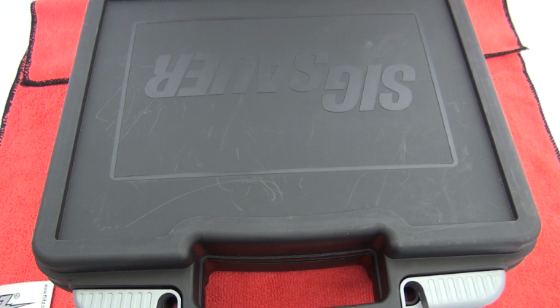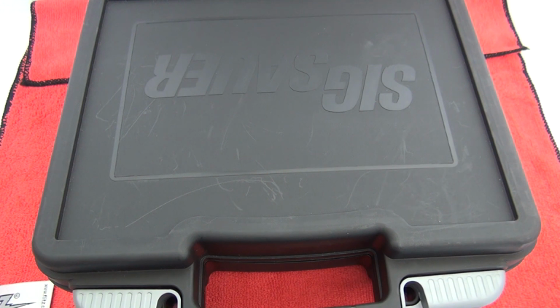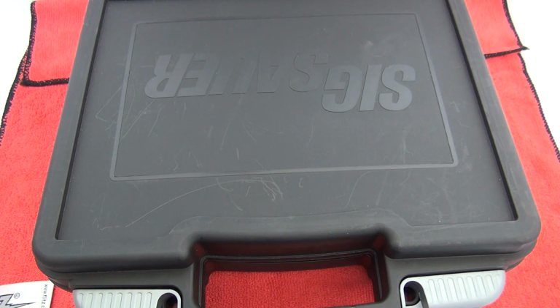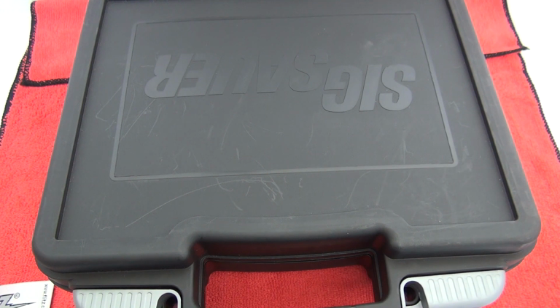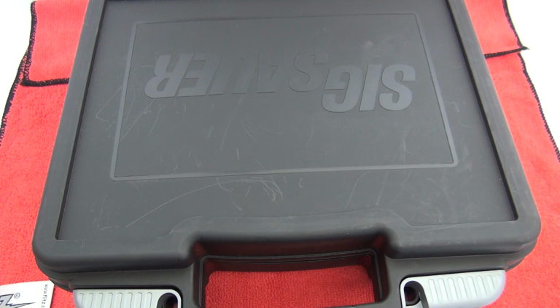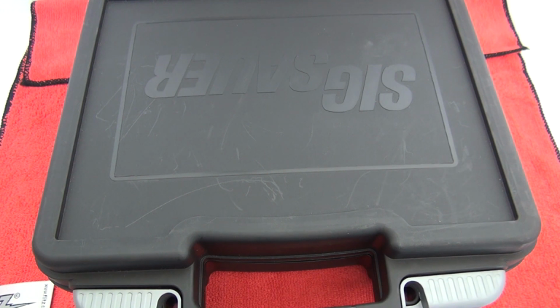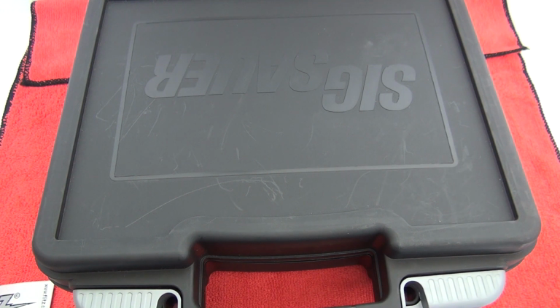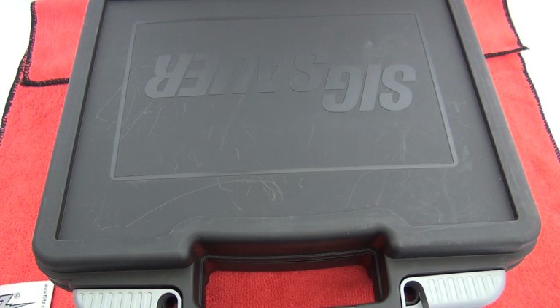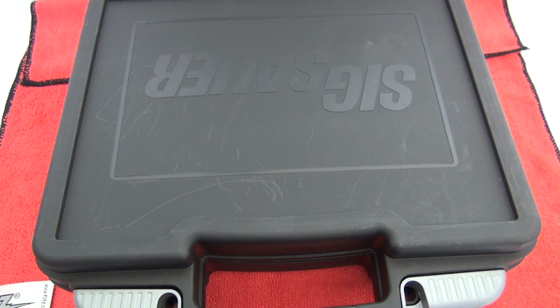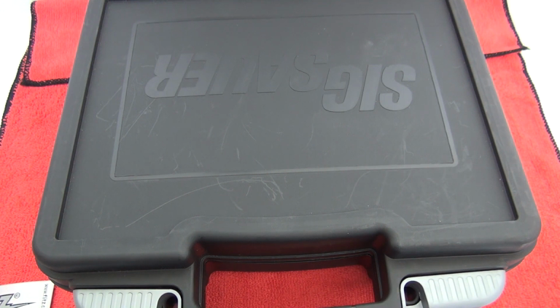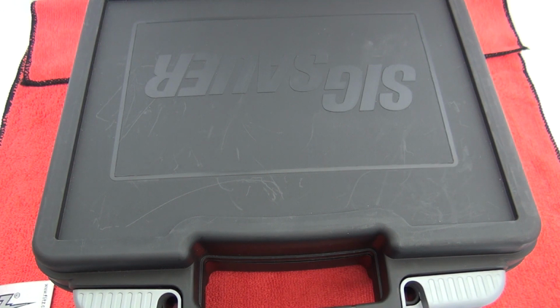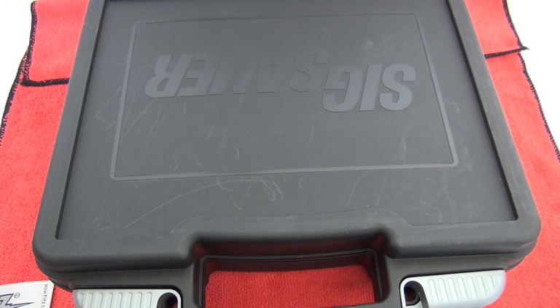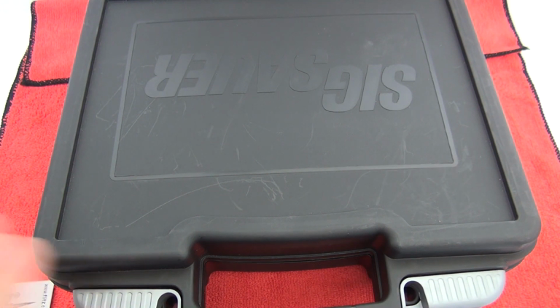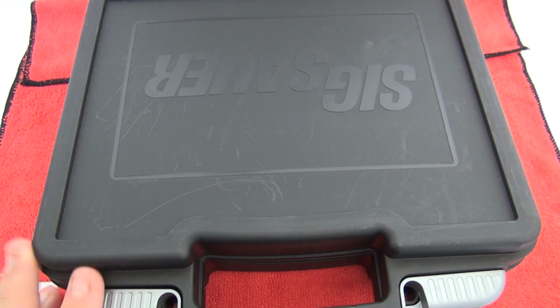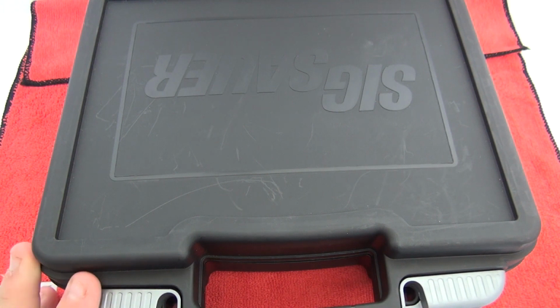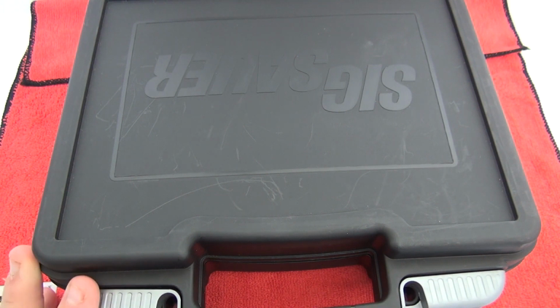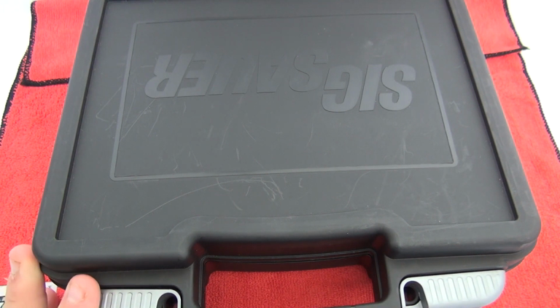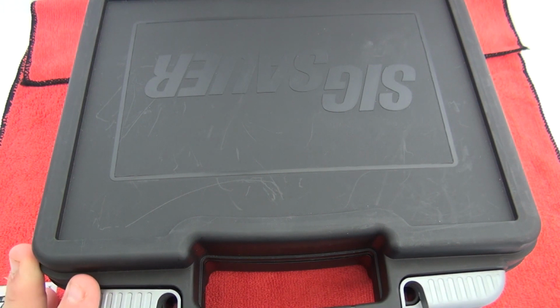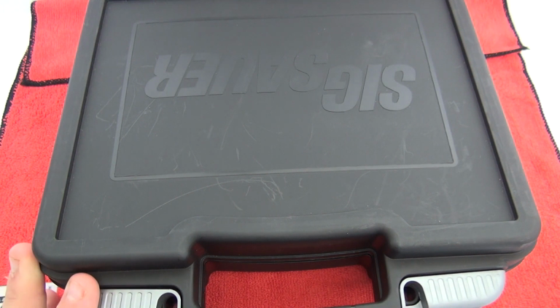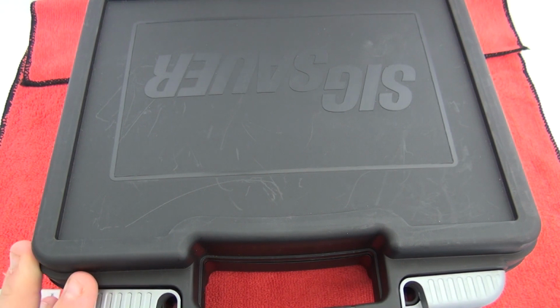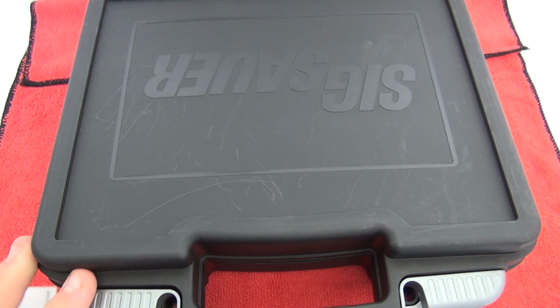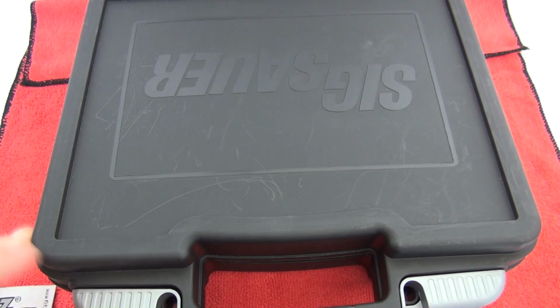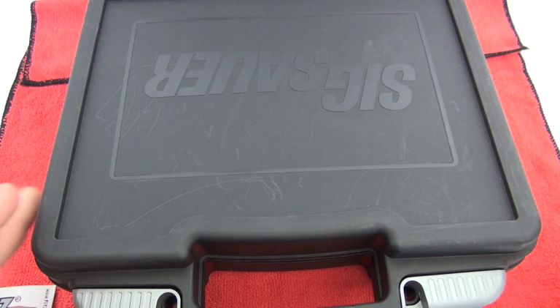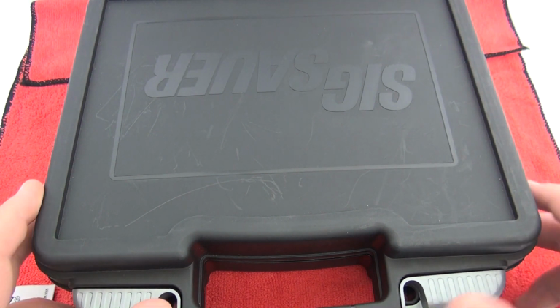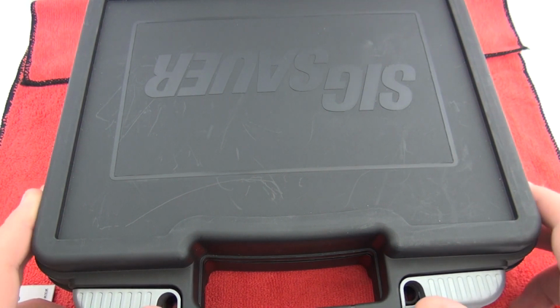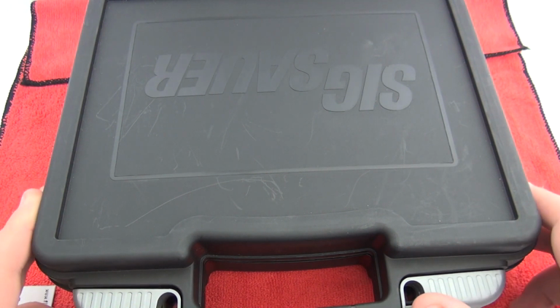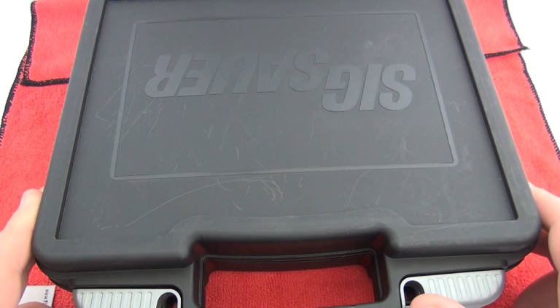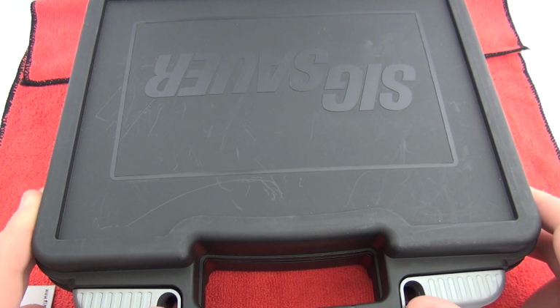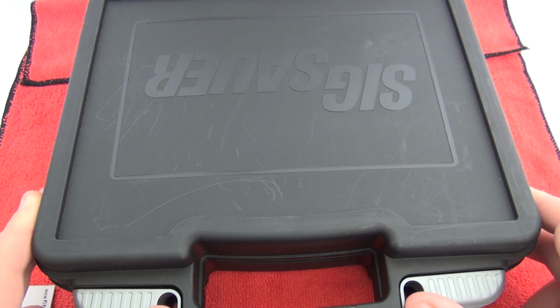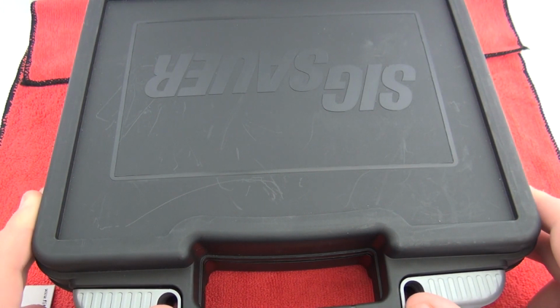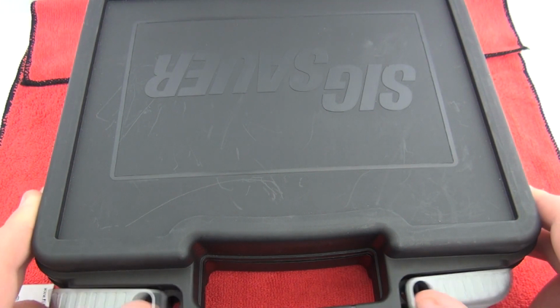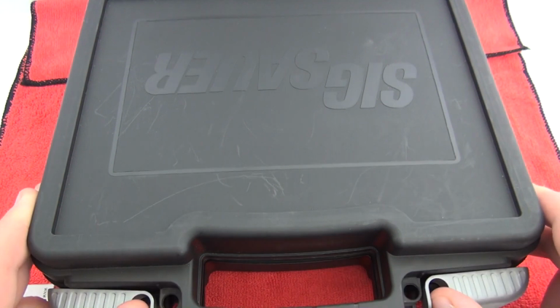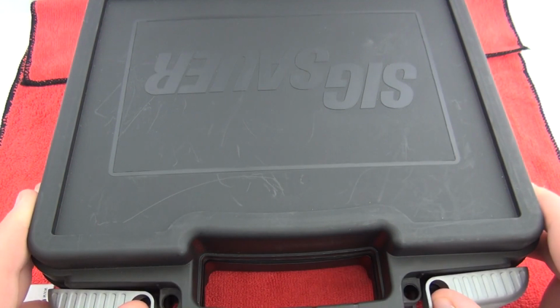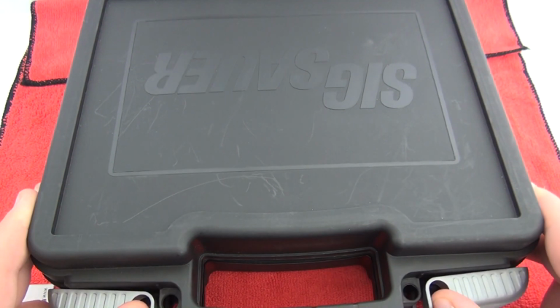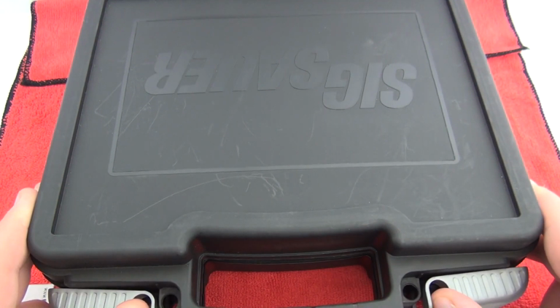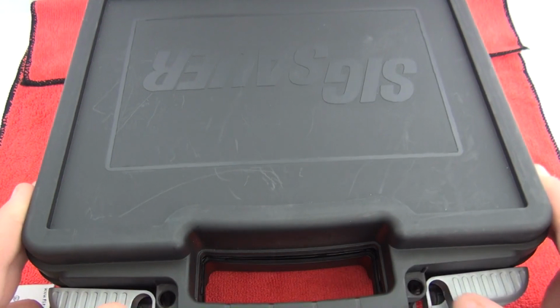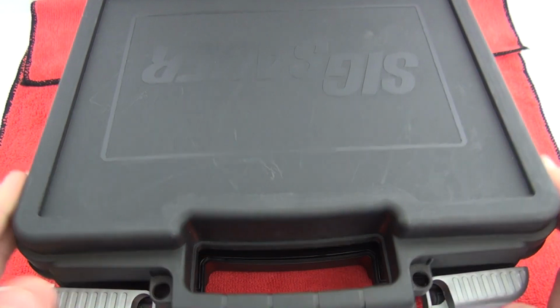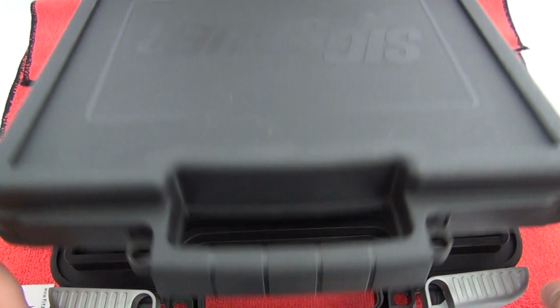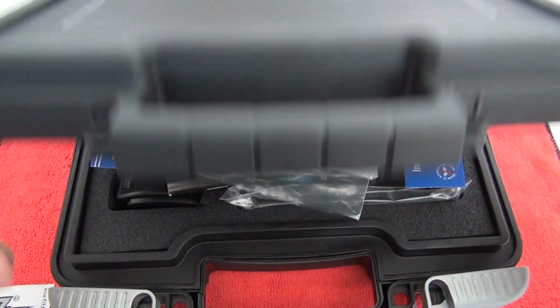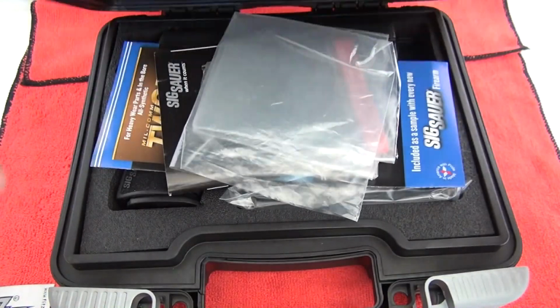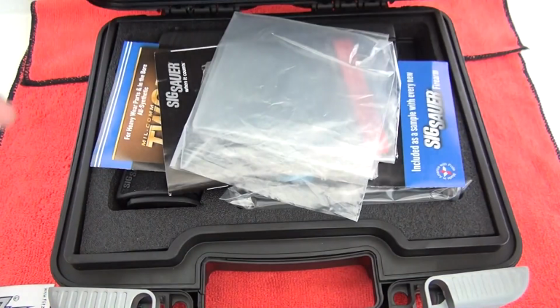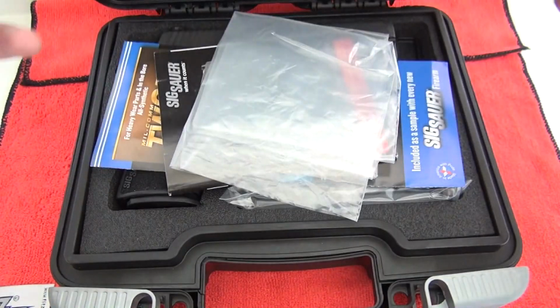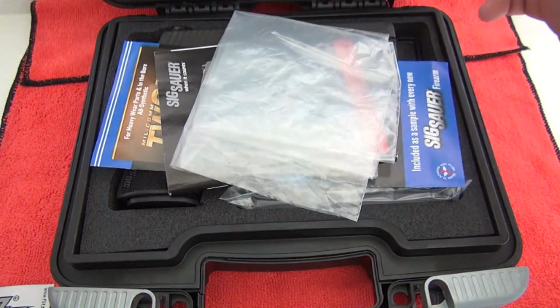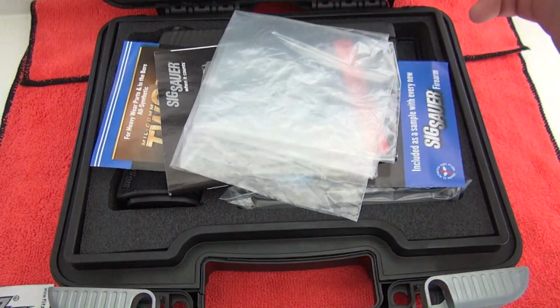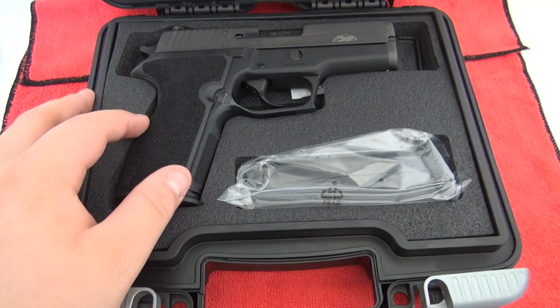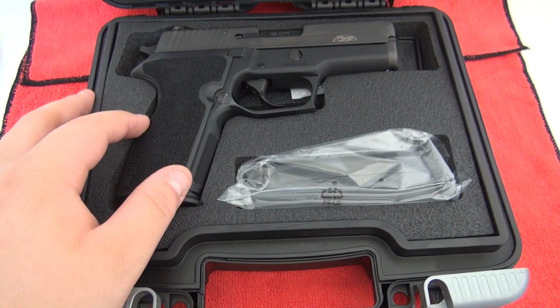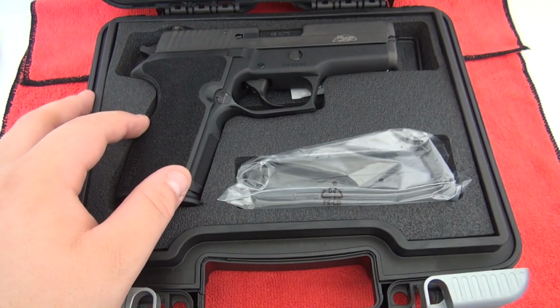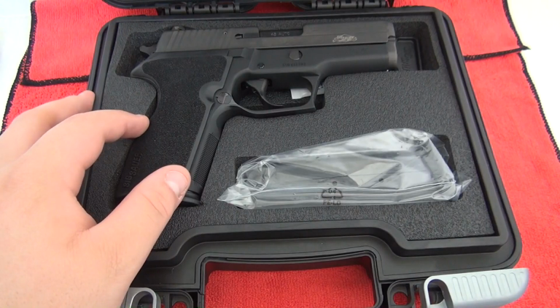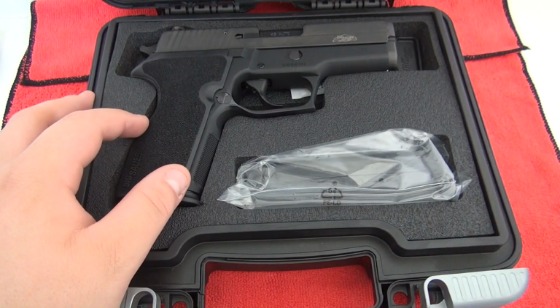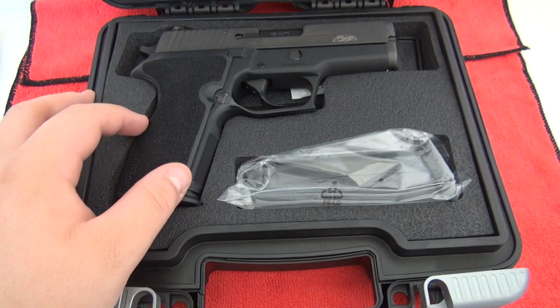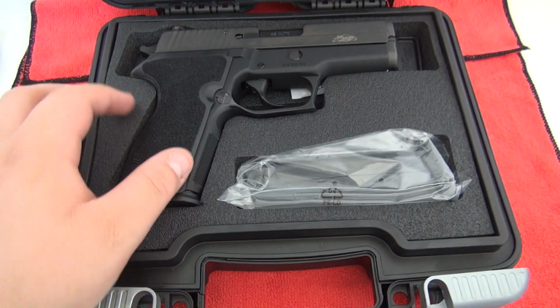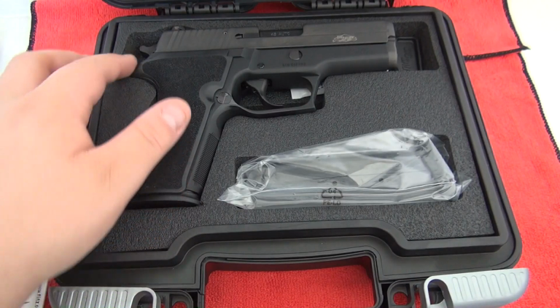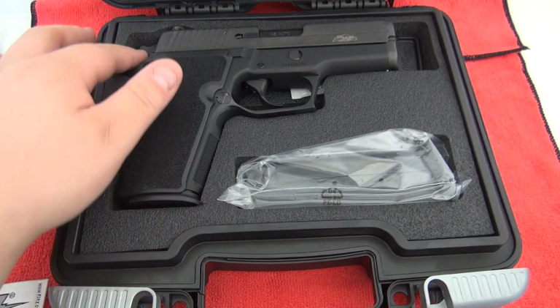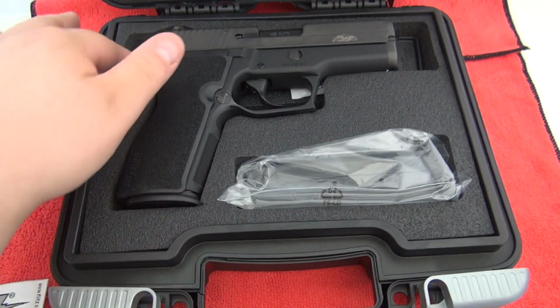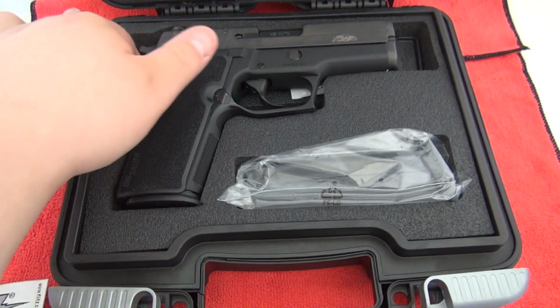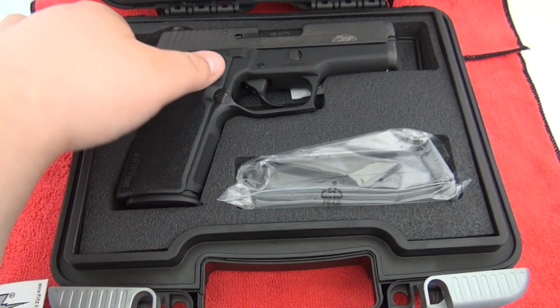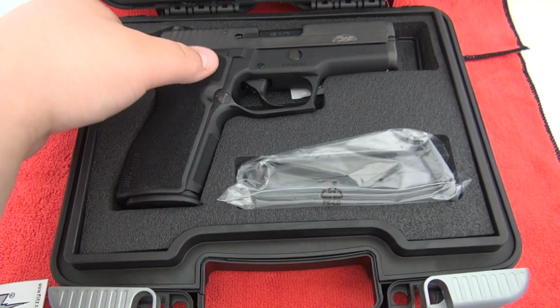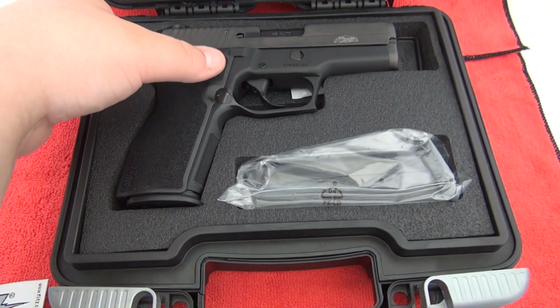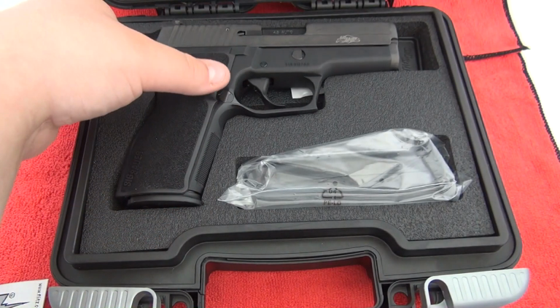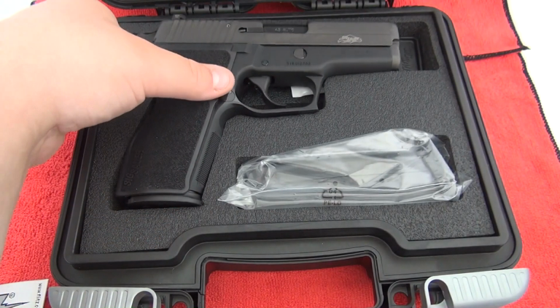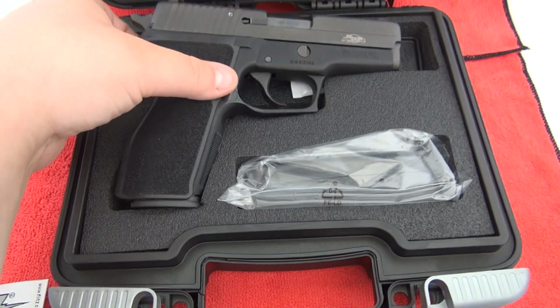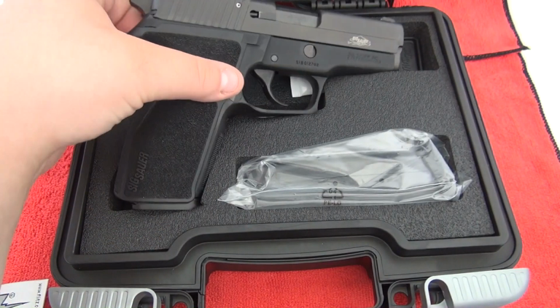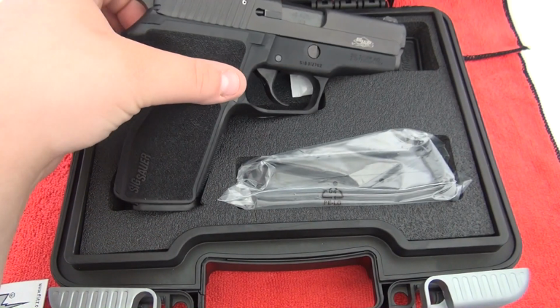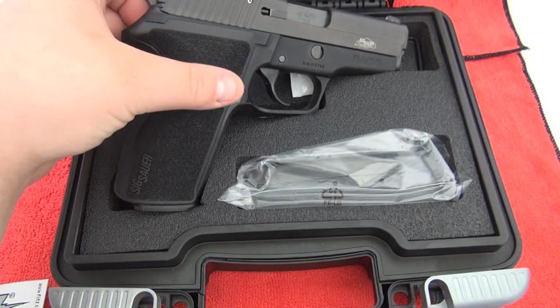What's up guys? We have my new SIG in the house — let's look at it. Here is the new SIG Sauer pistol that we picked up.